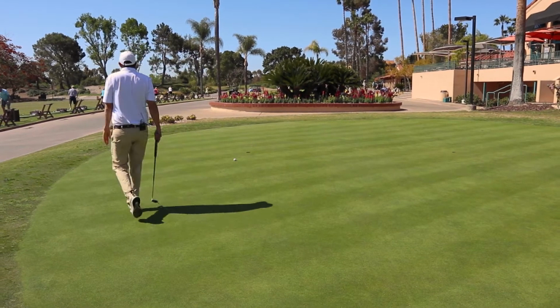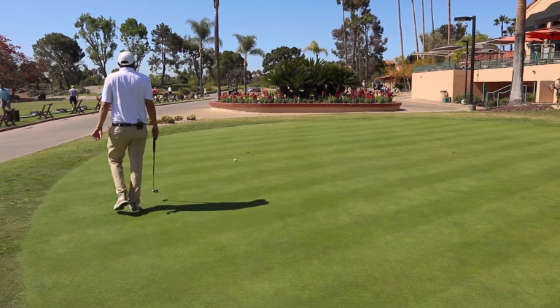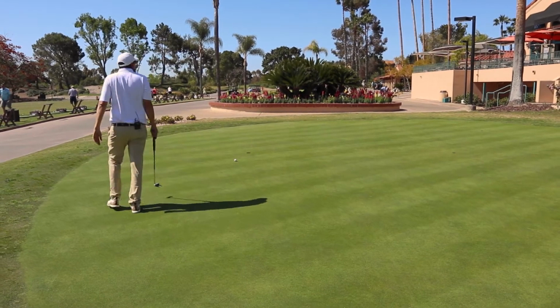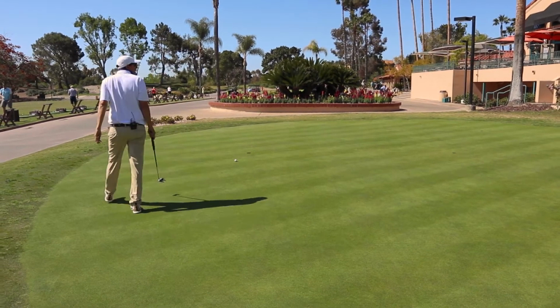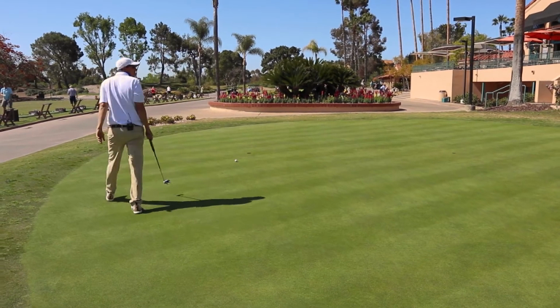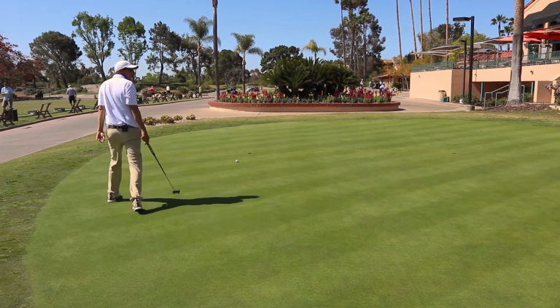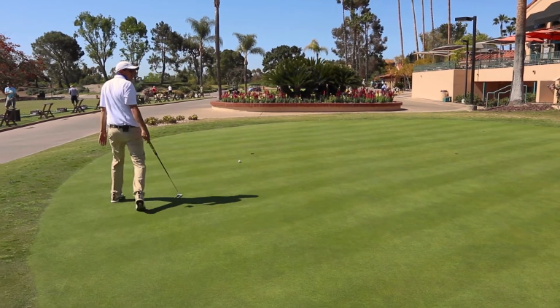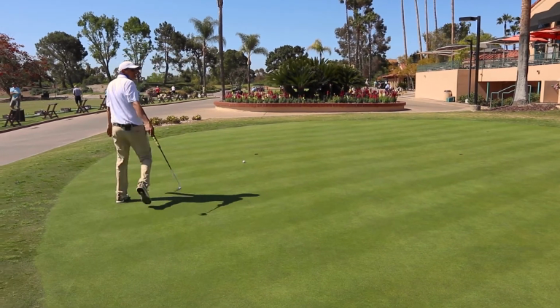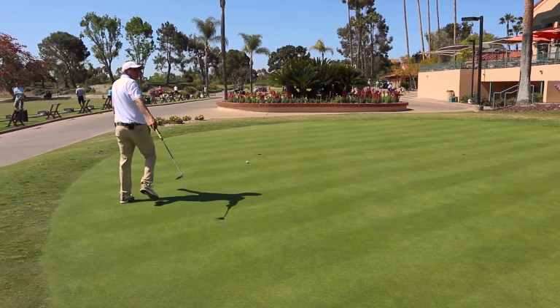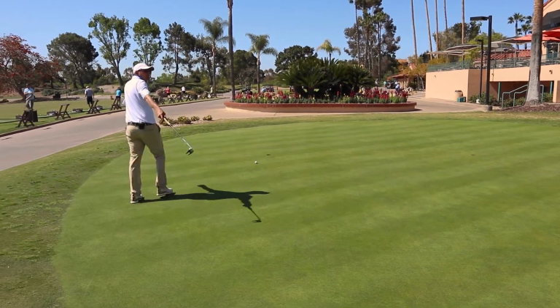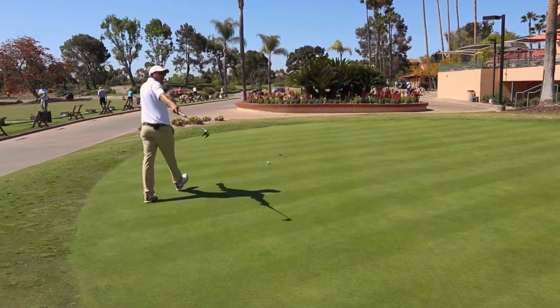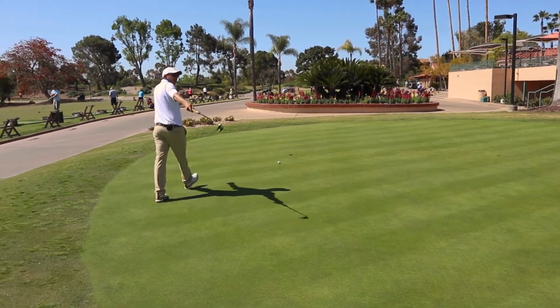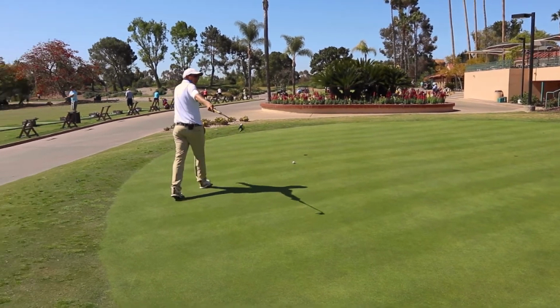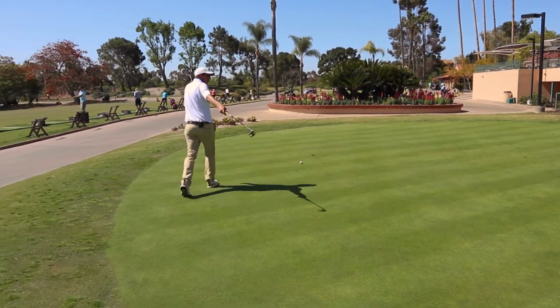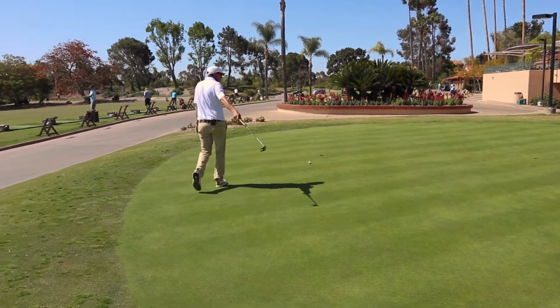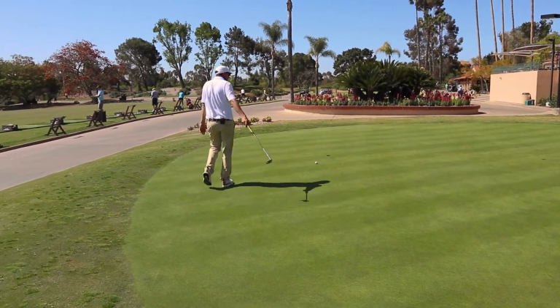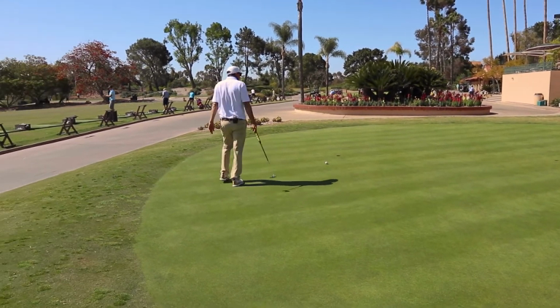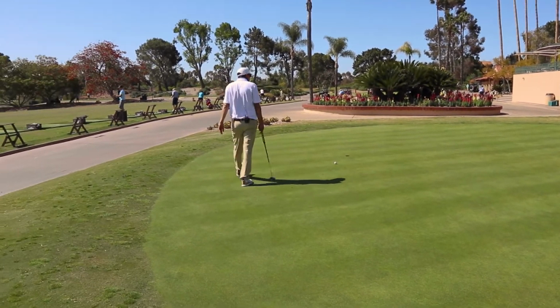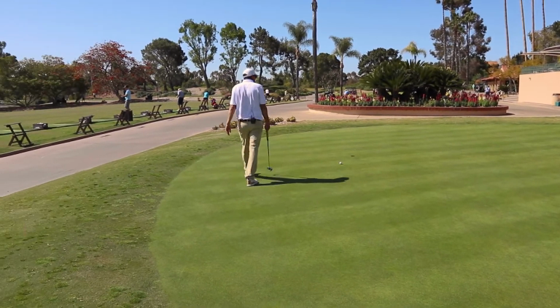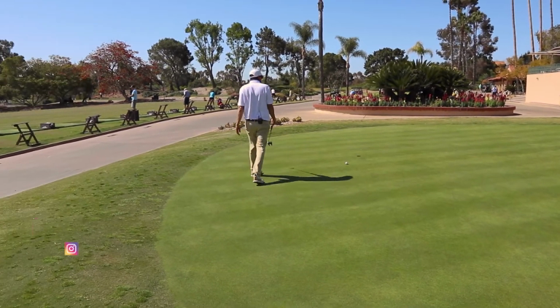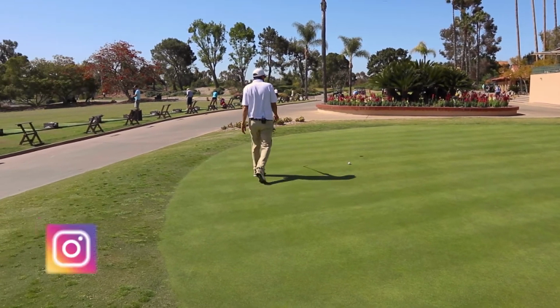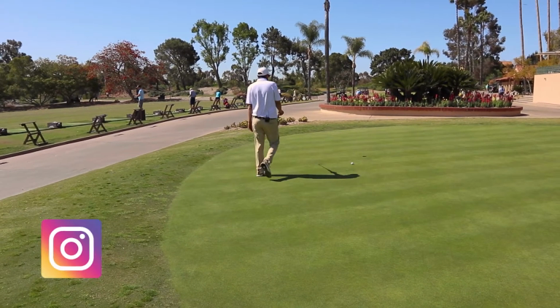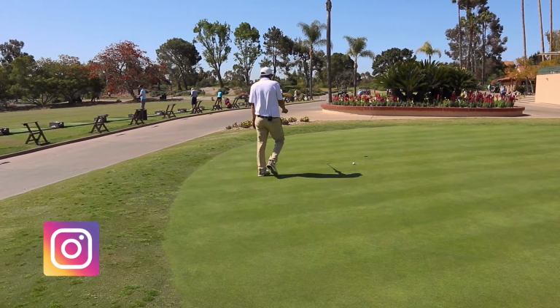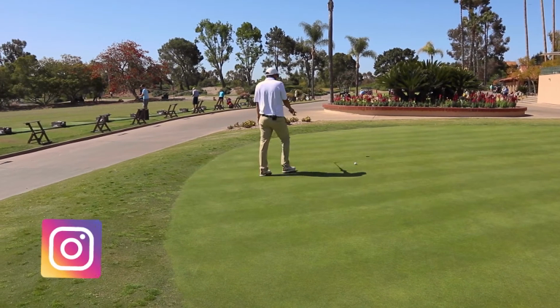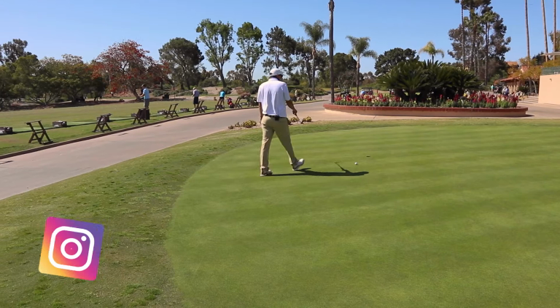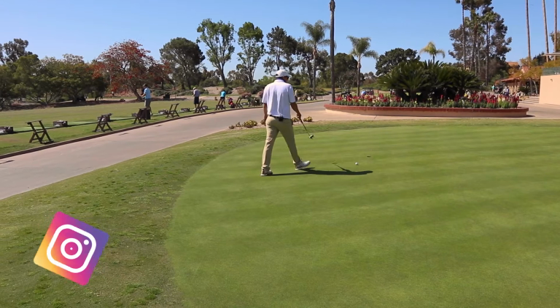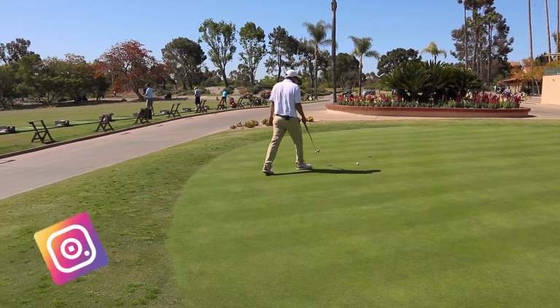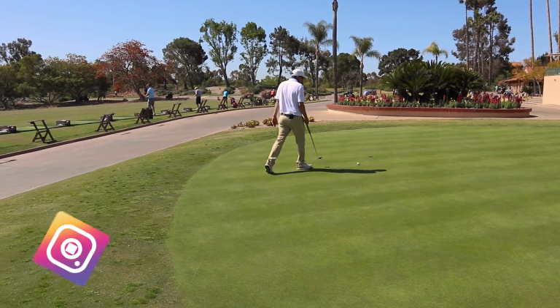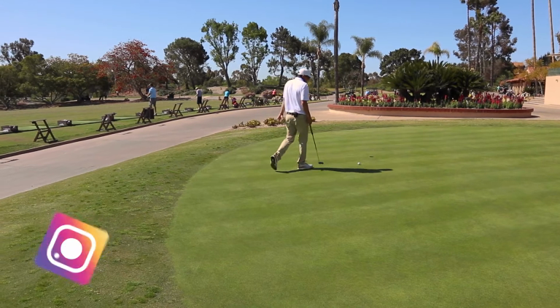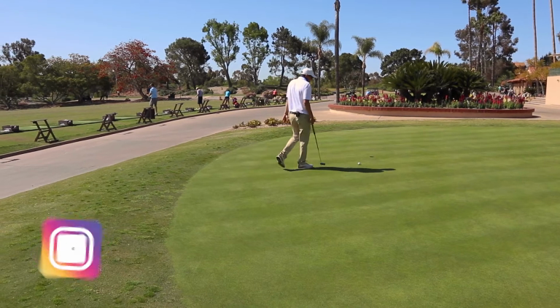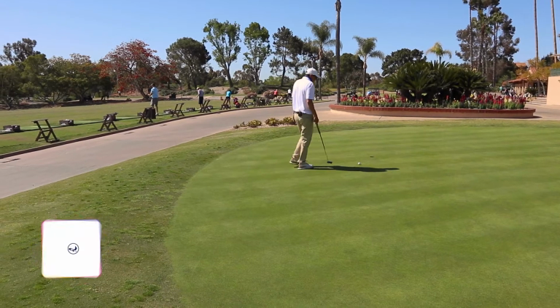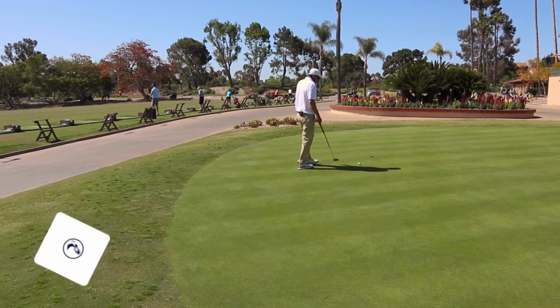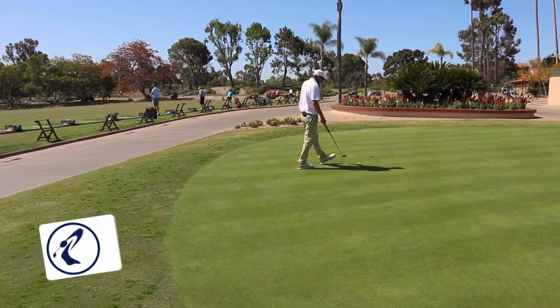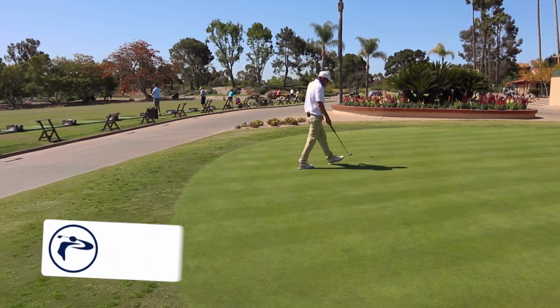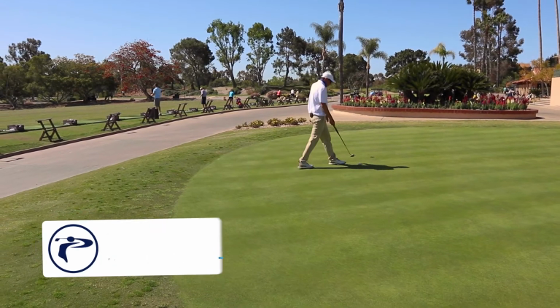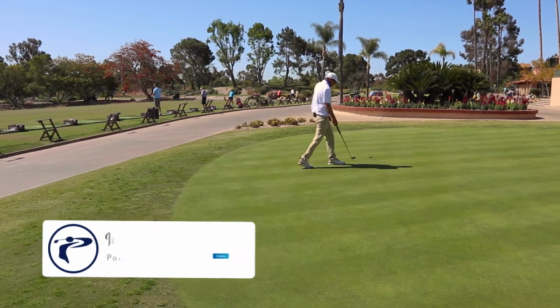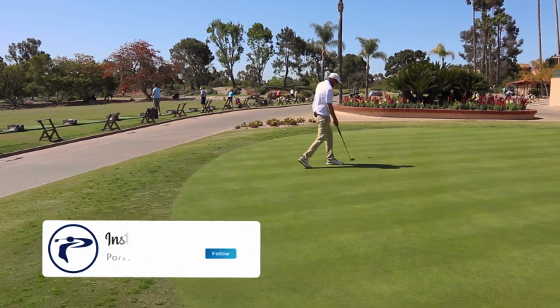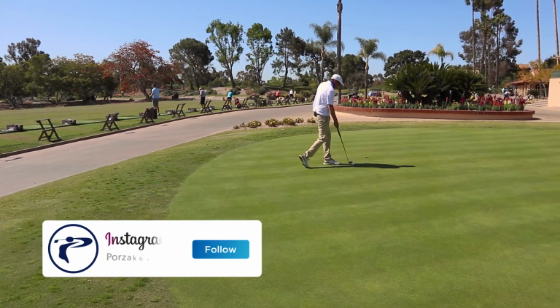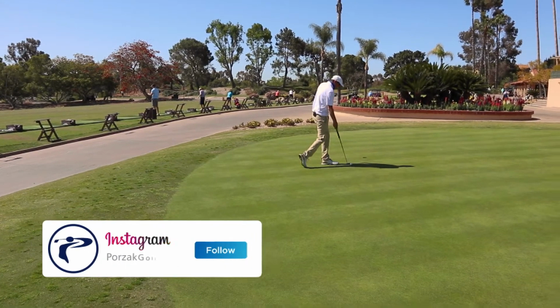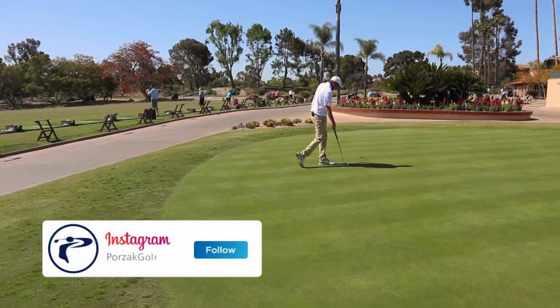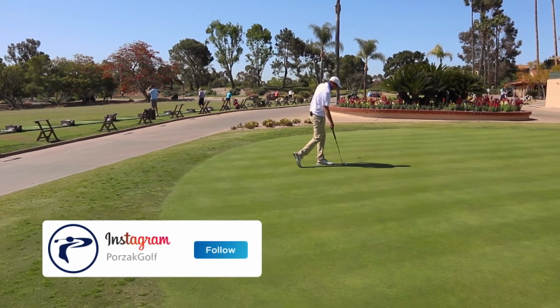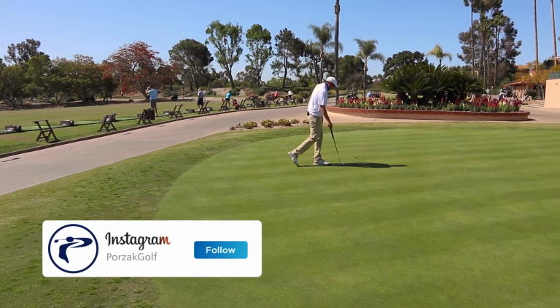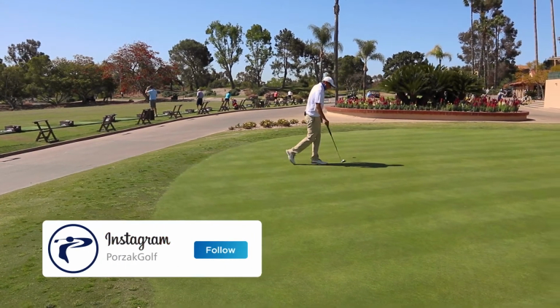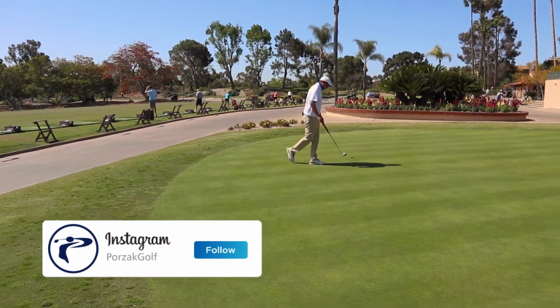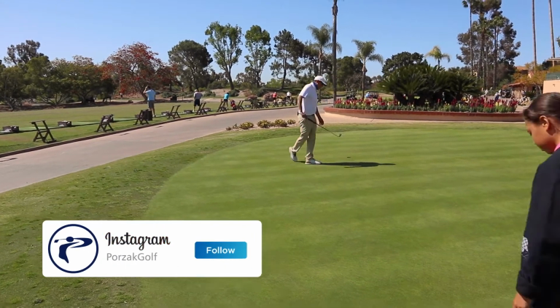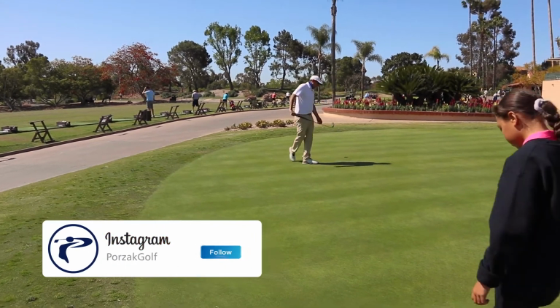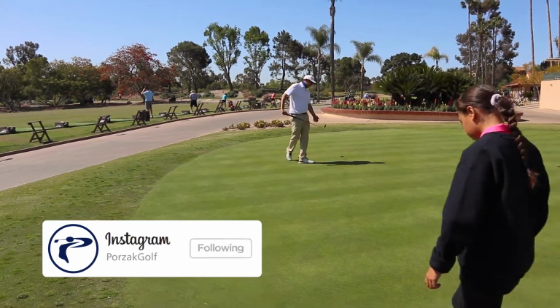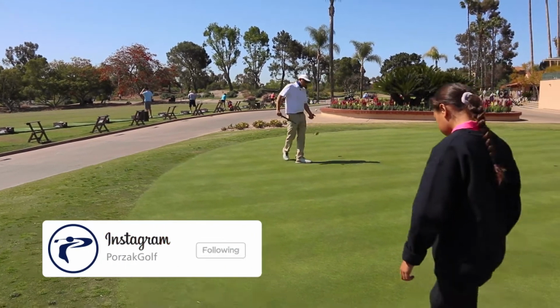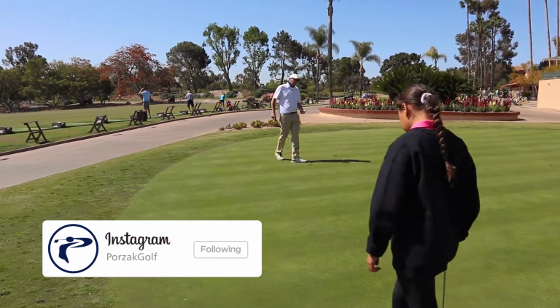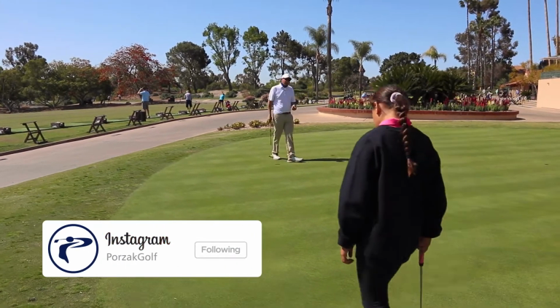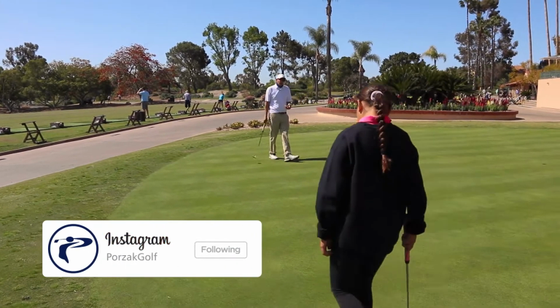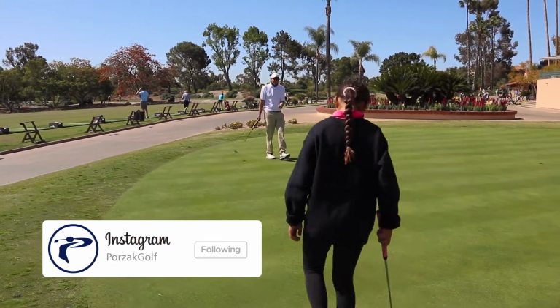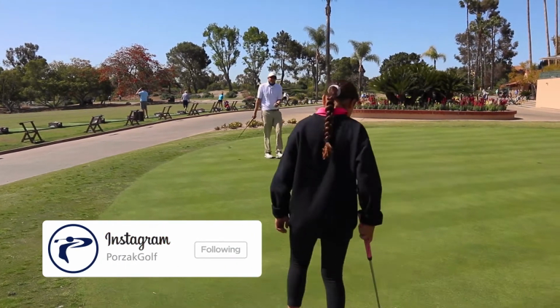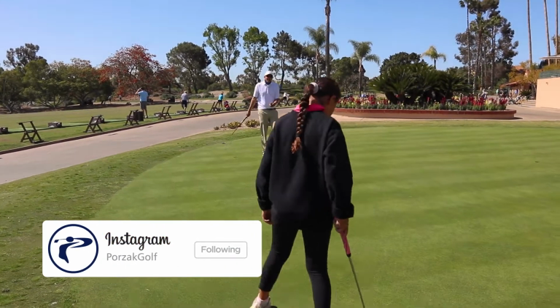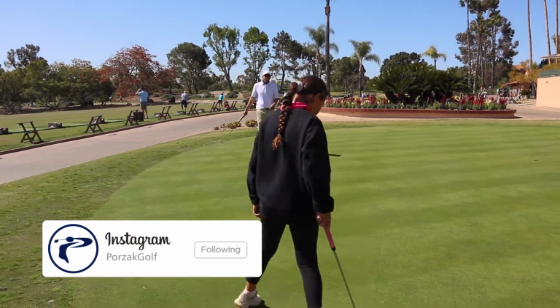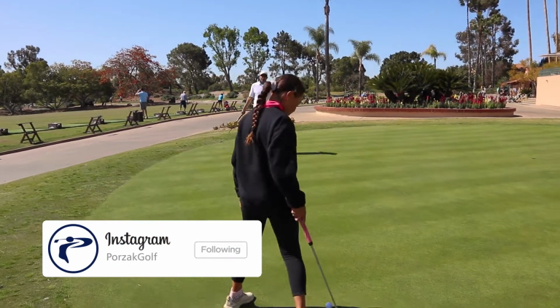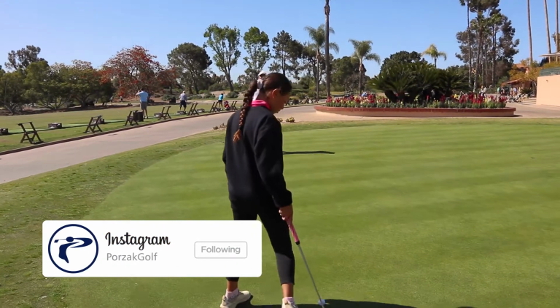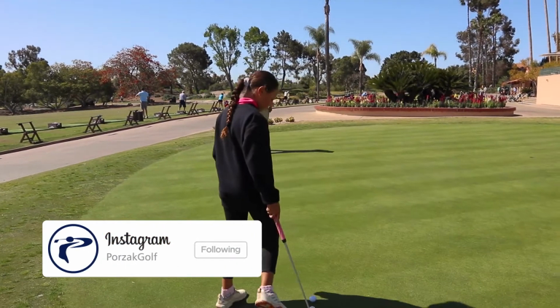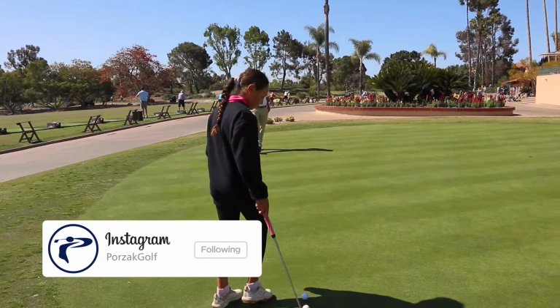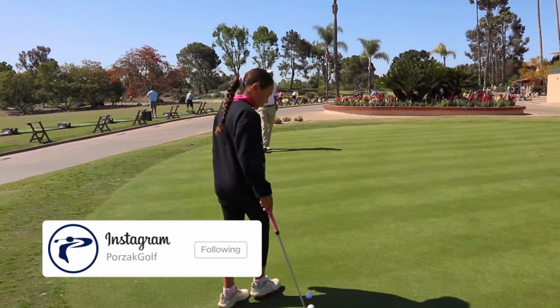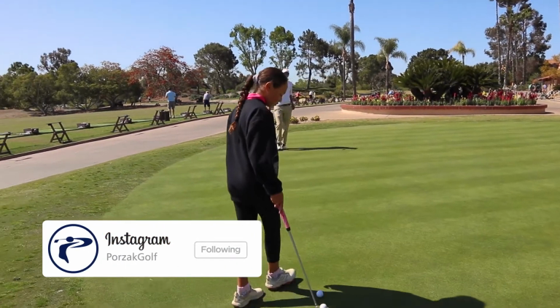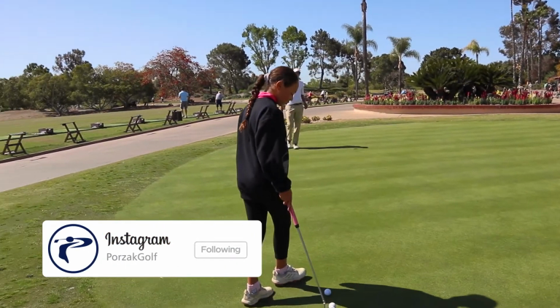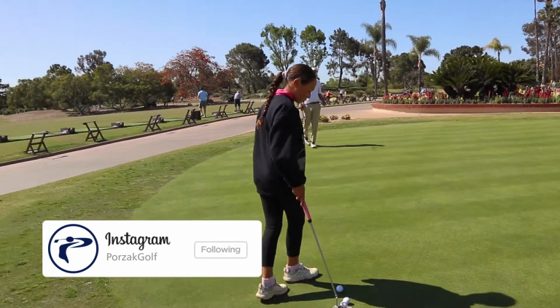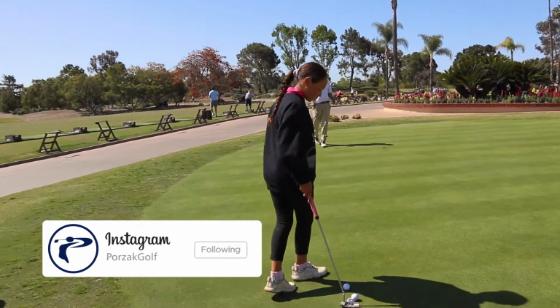So throw three golf balls down there and just give them a roll here. You're going to start to just kind of feel what it's like. We're going downhill — always be aware.